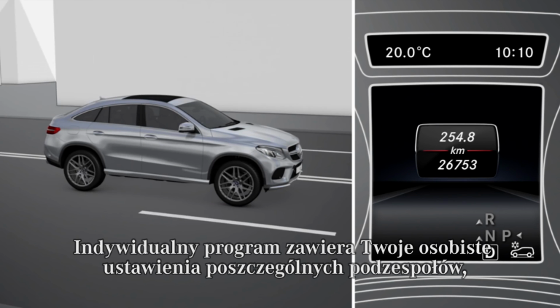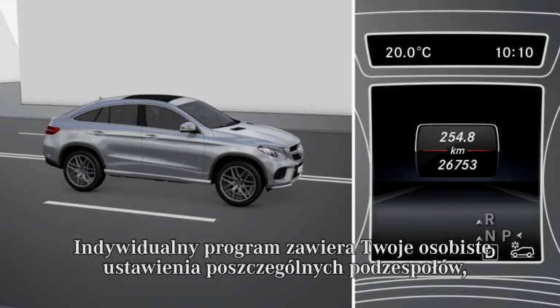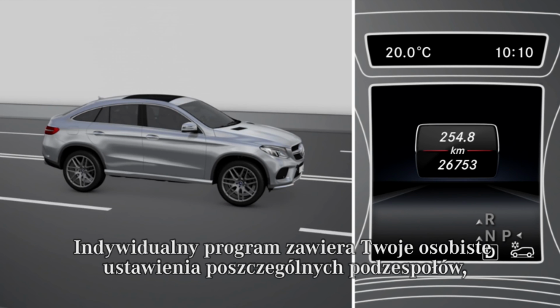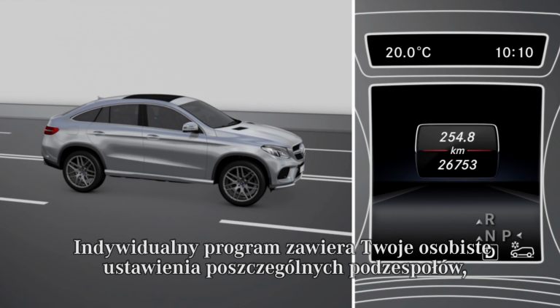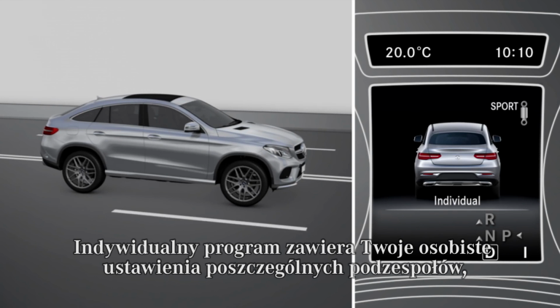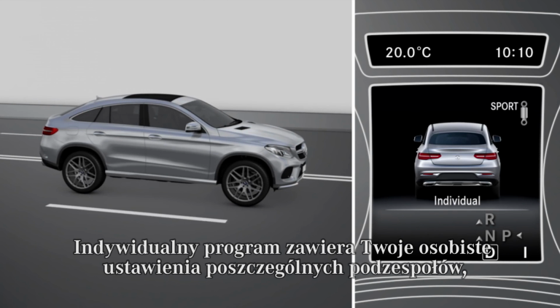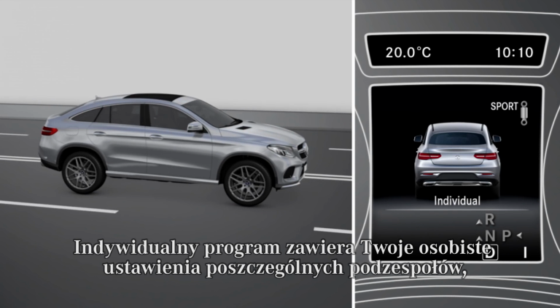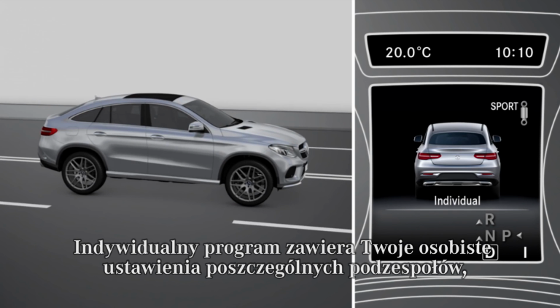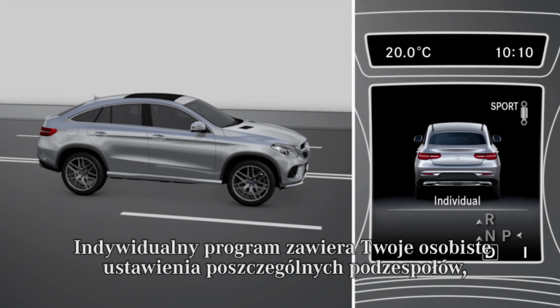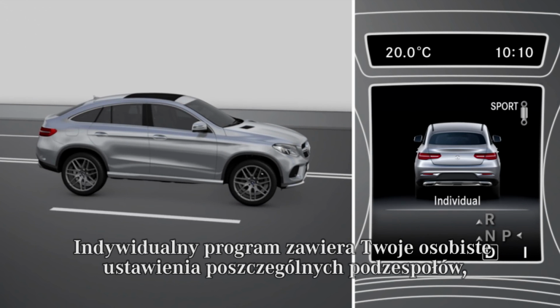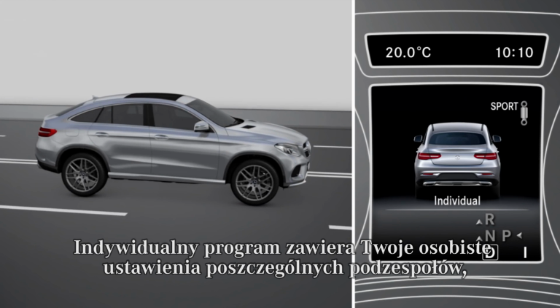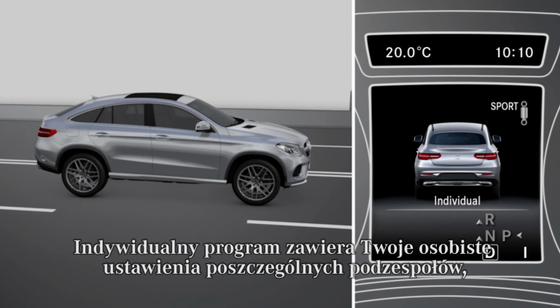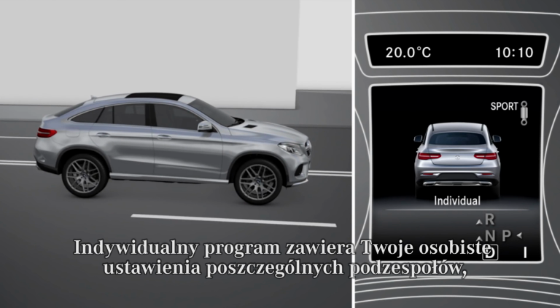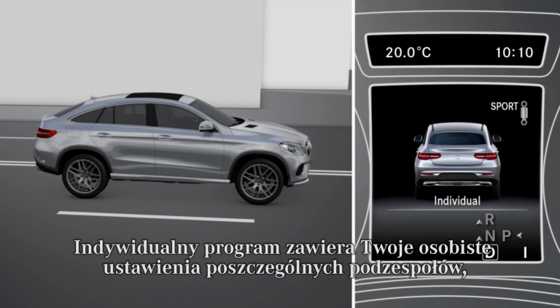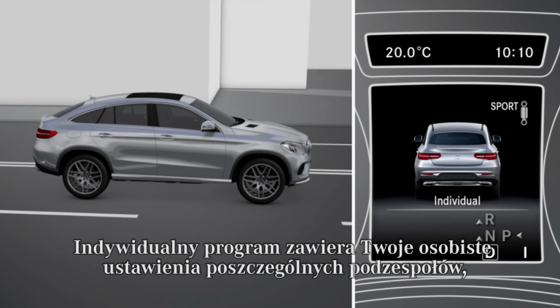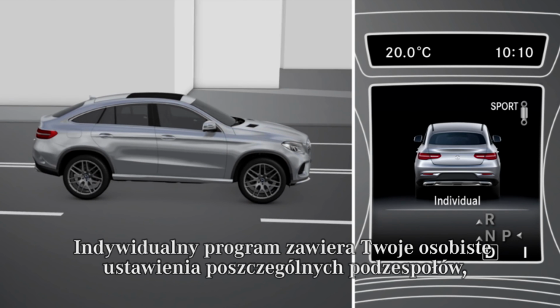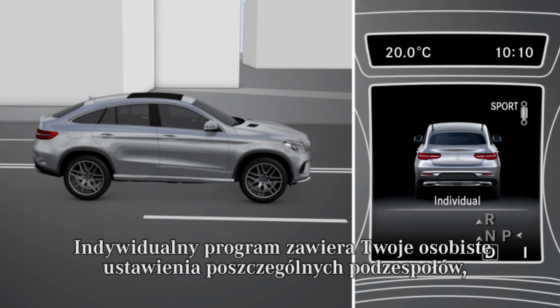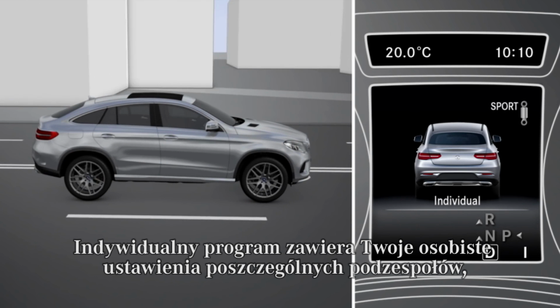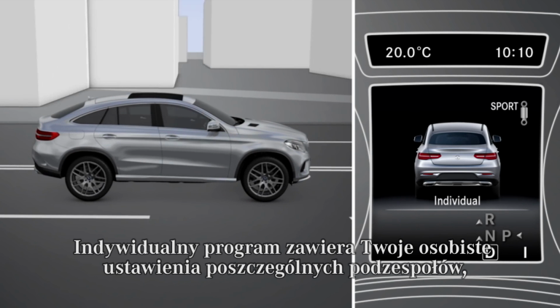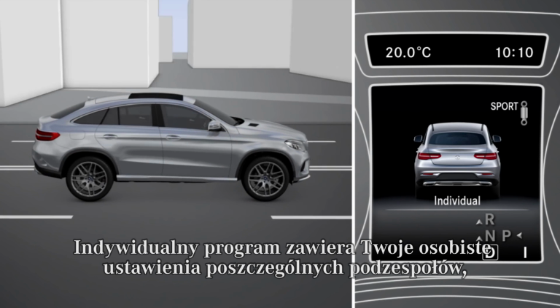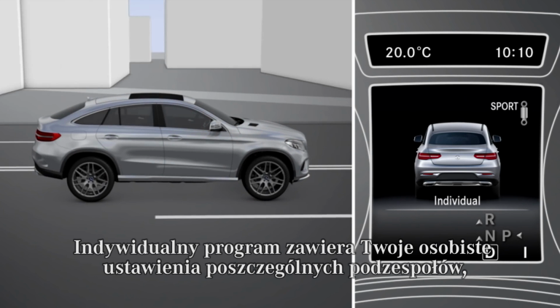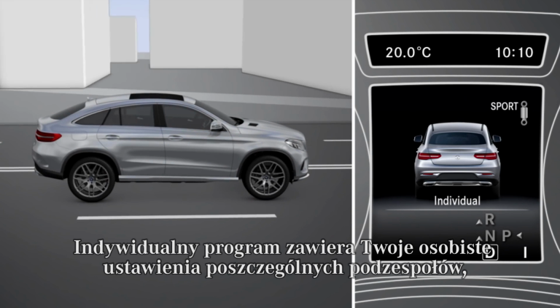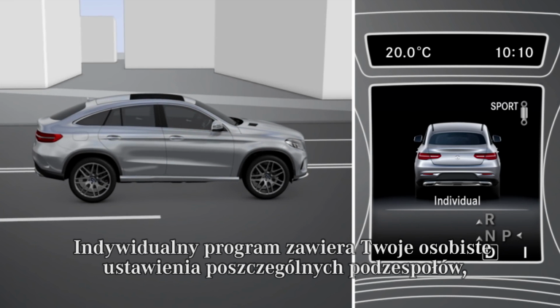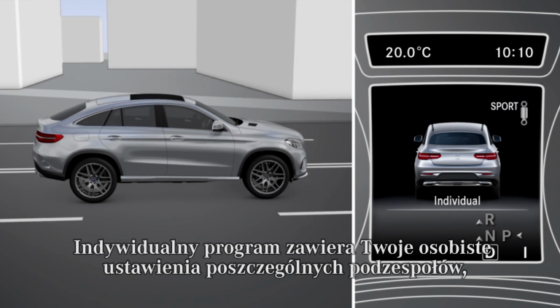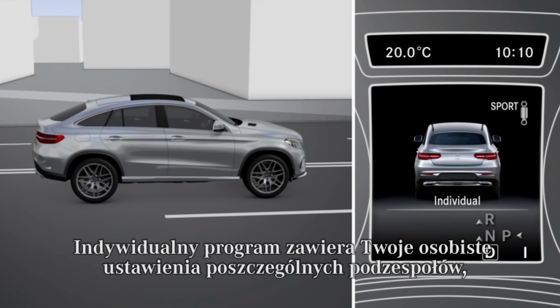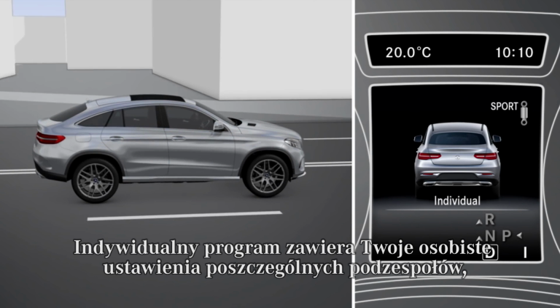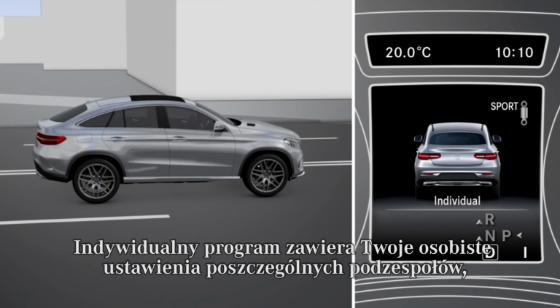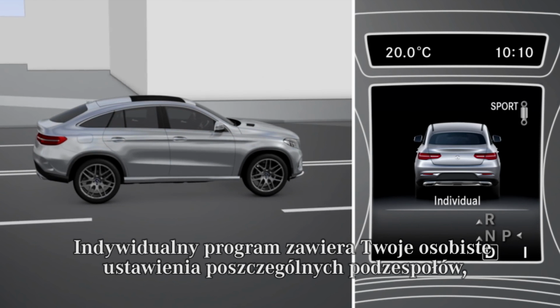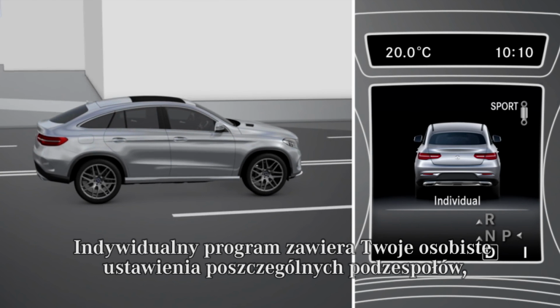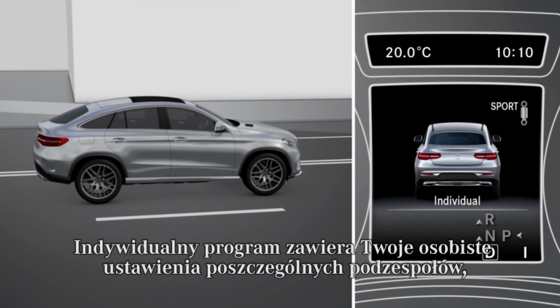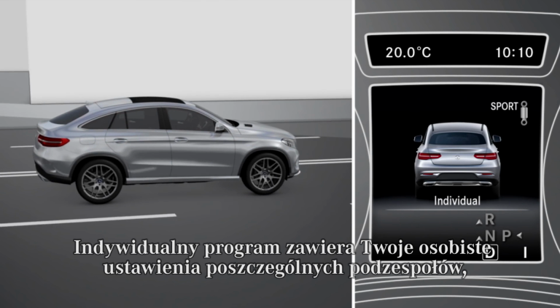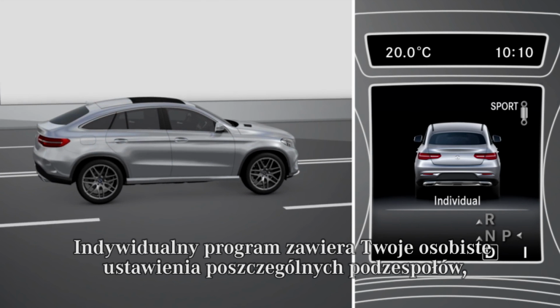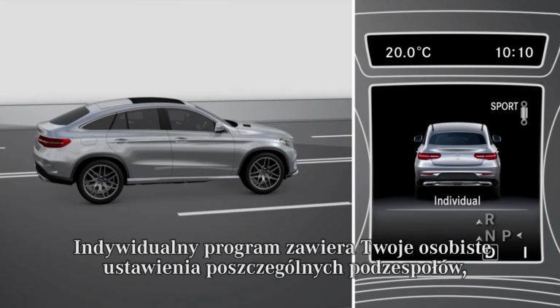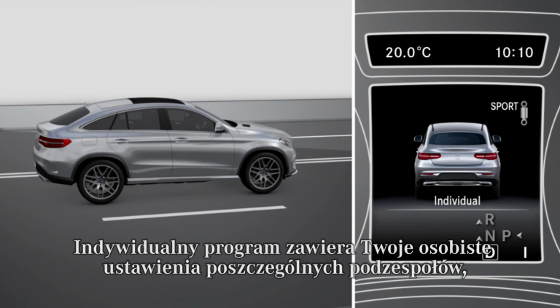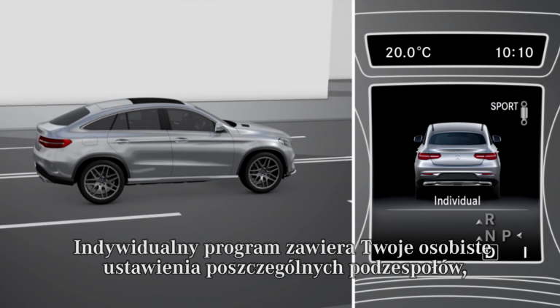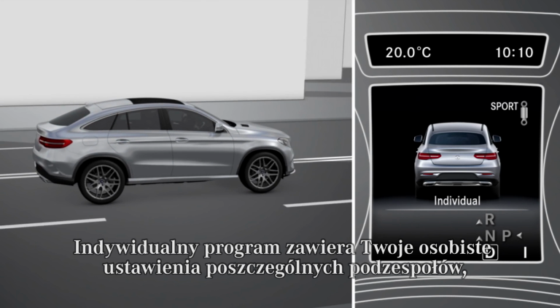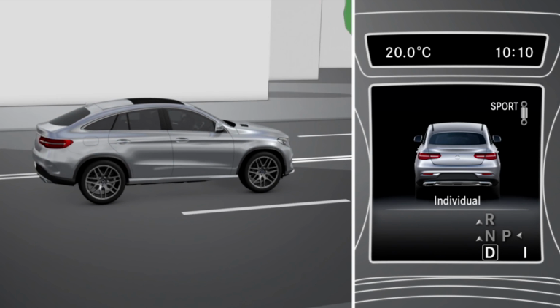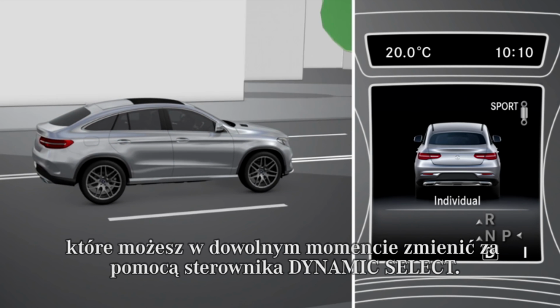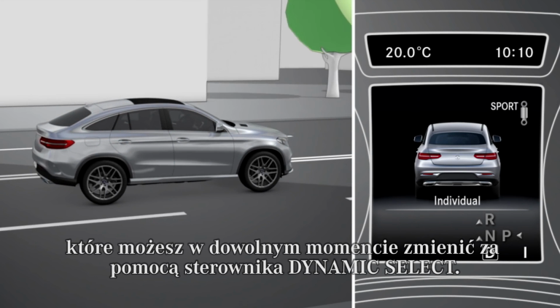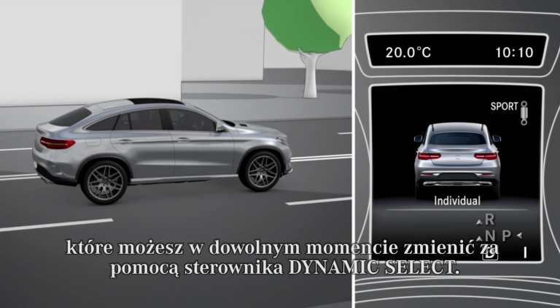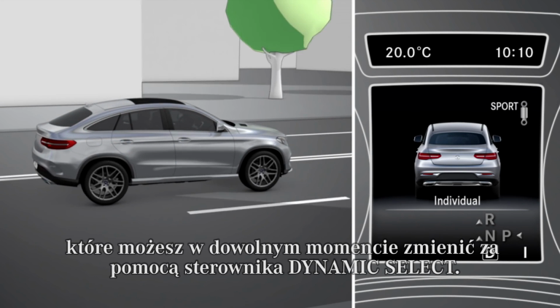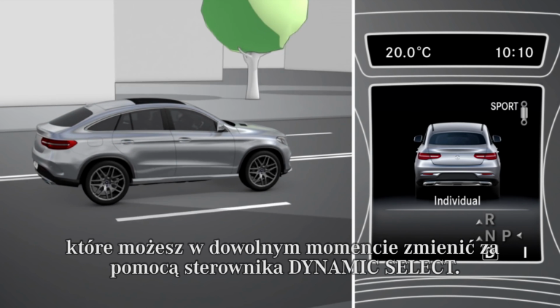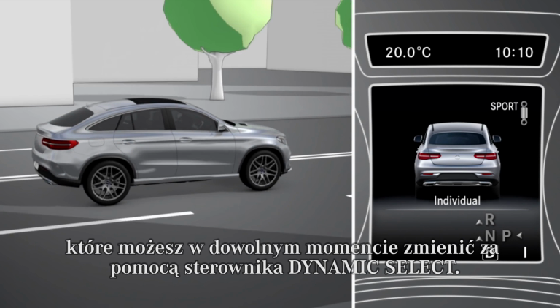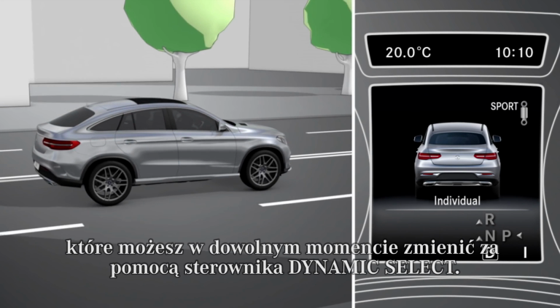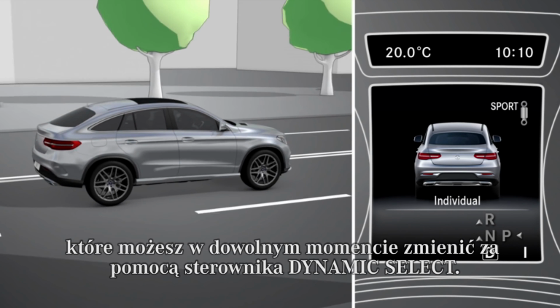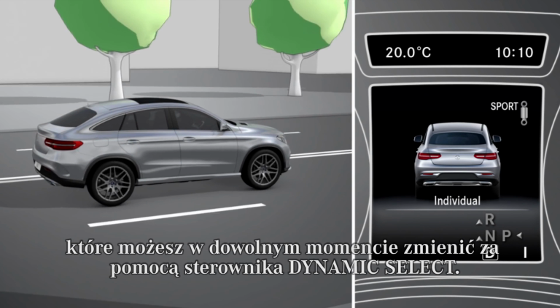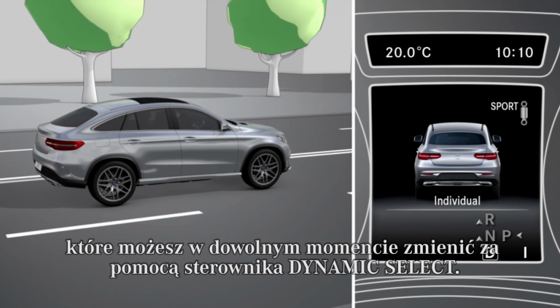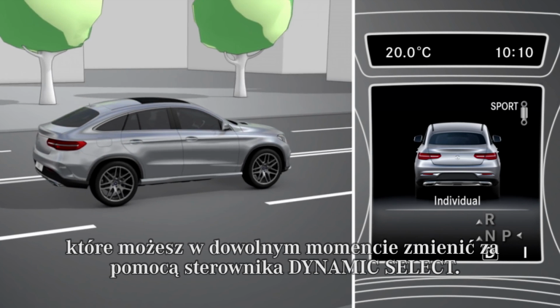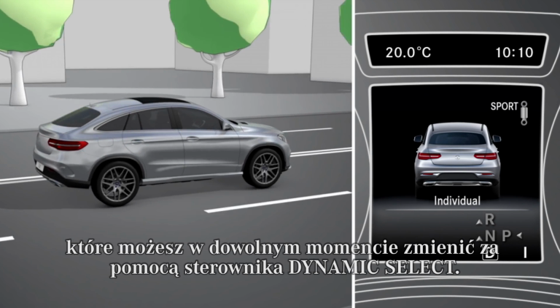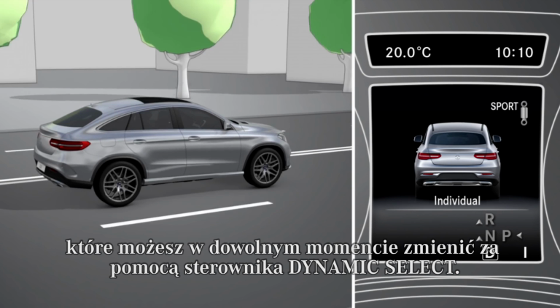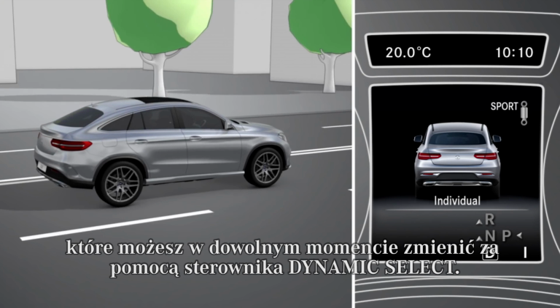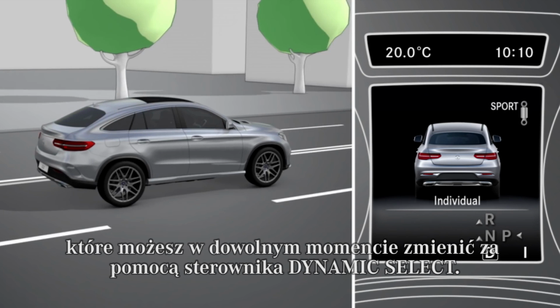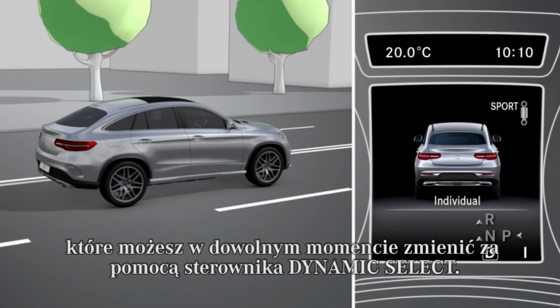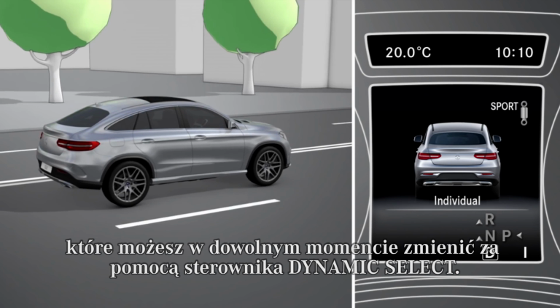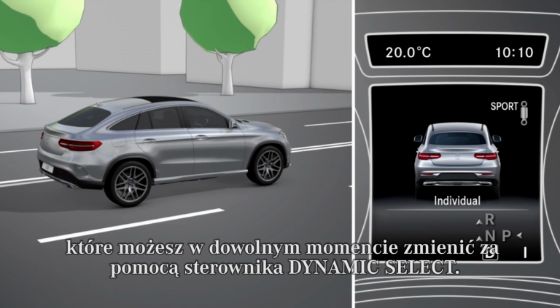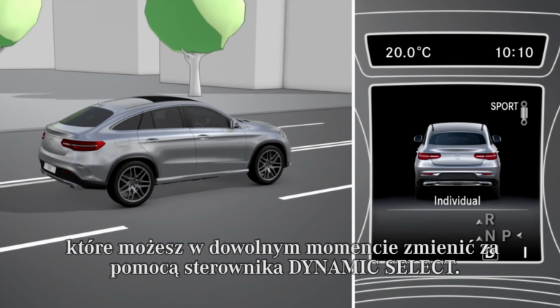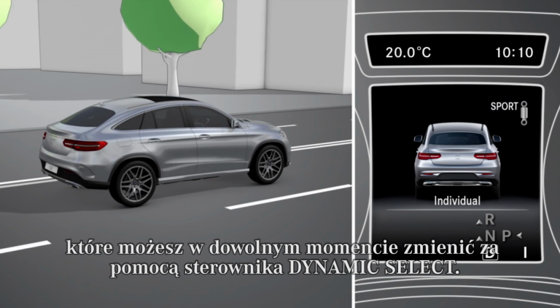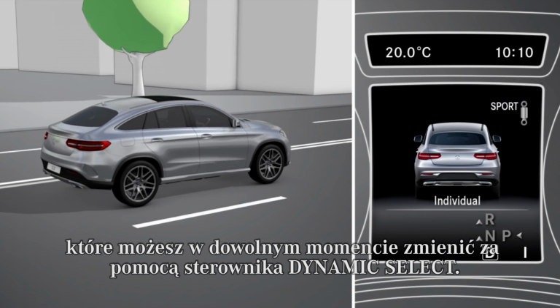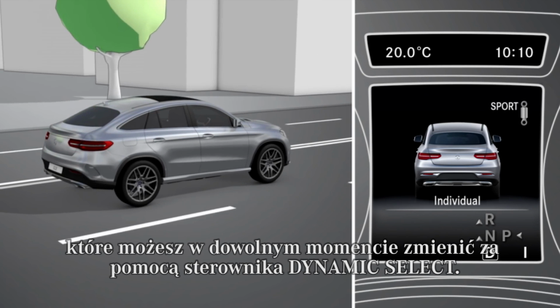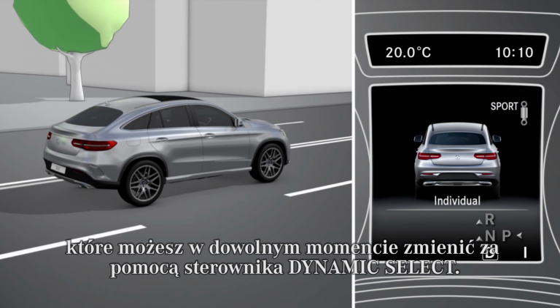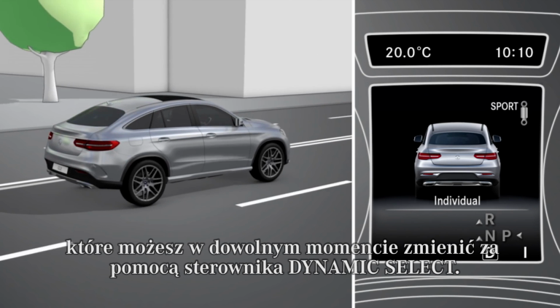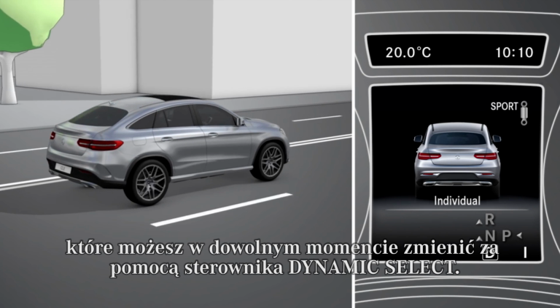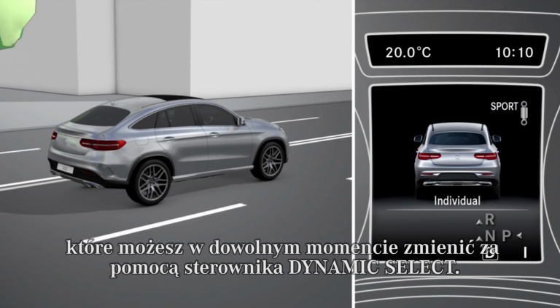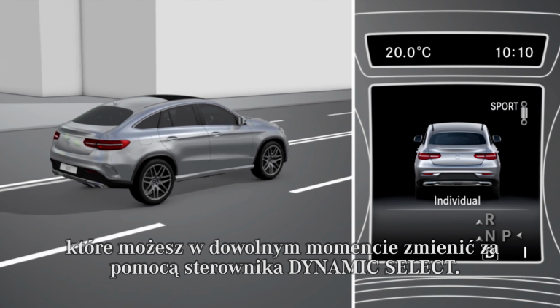The individual drive program comprises your personal vehicle mode which you can adapt anytime using dynamic select.